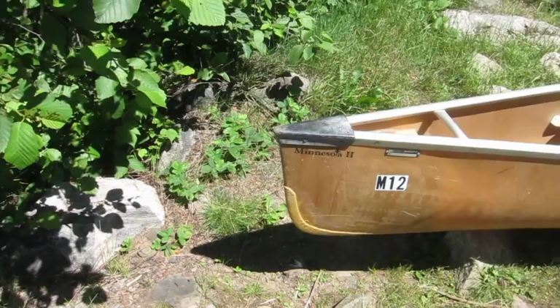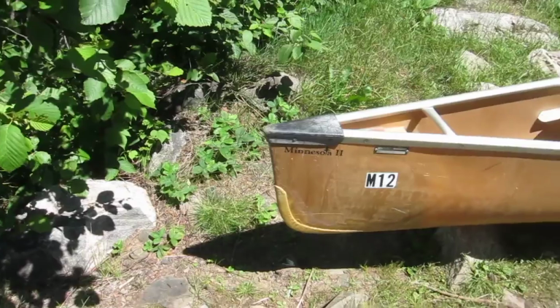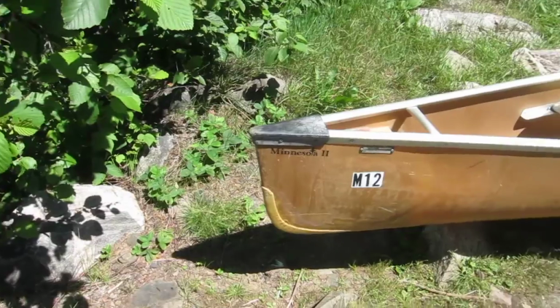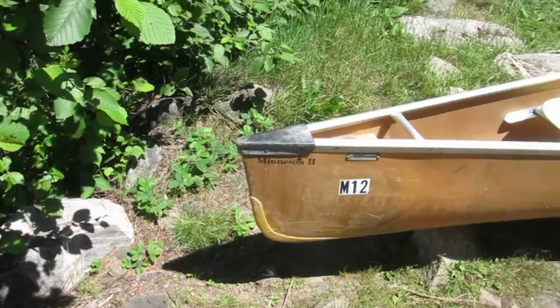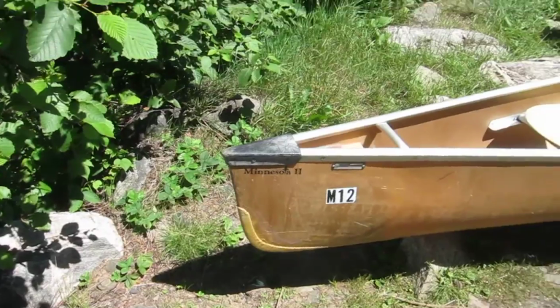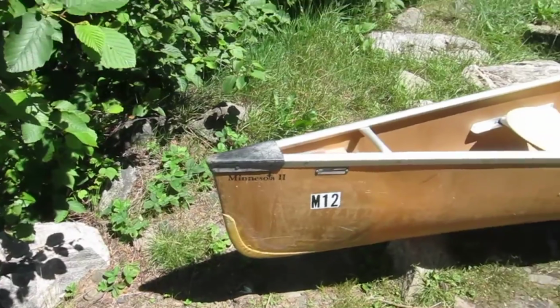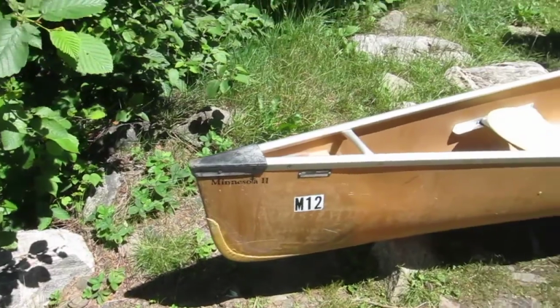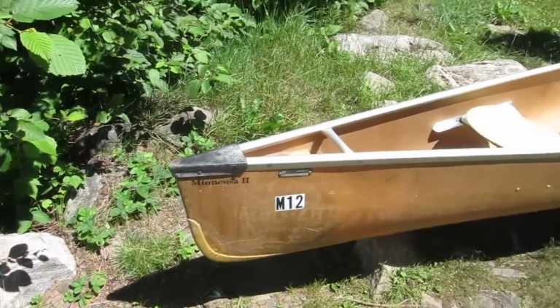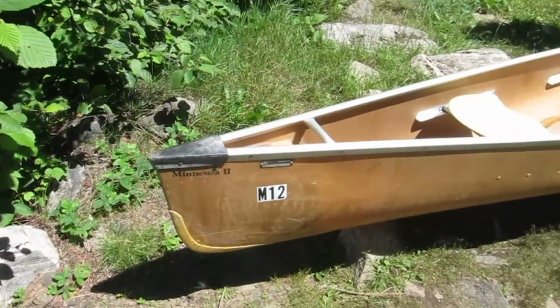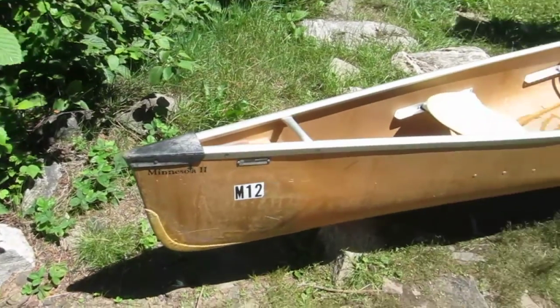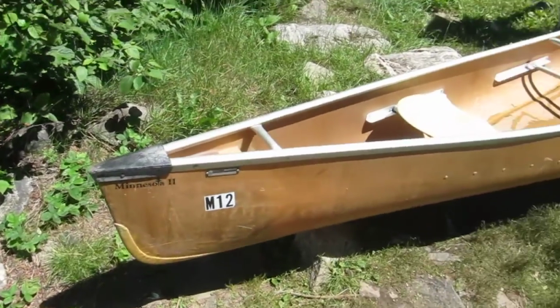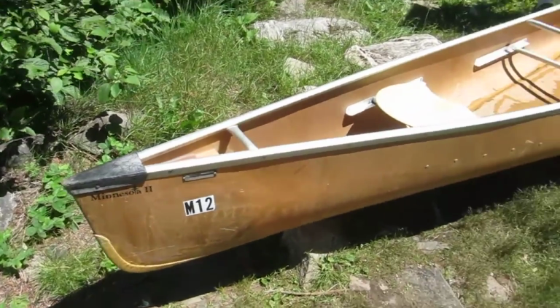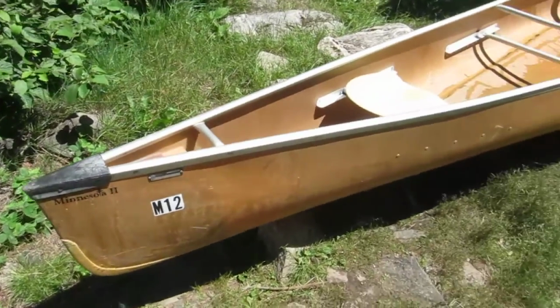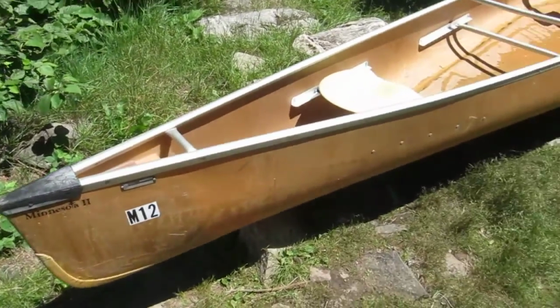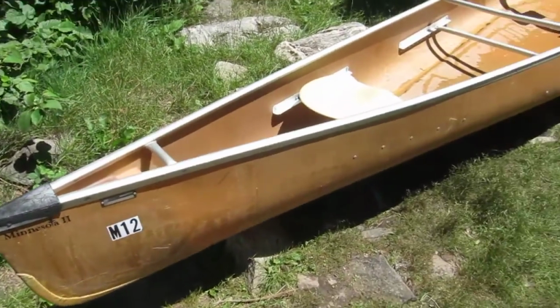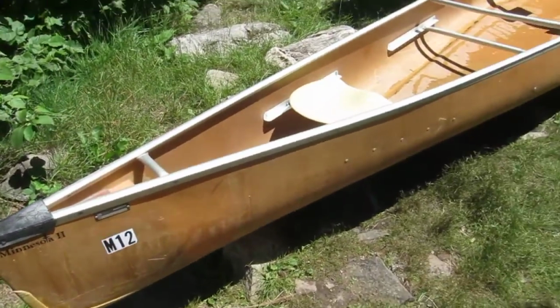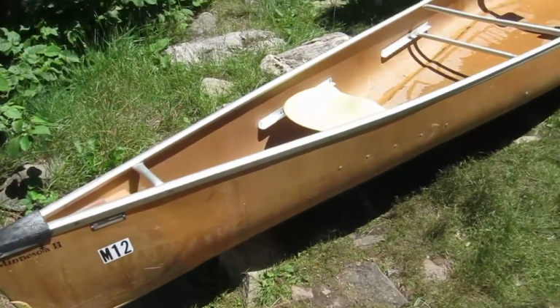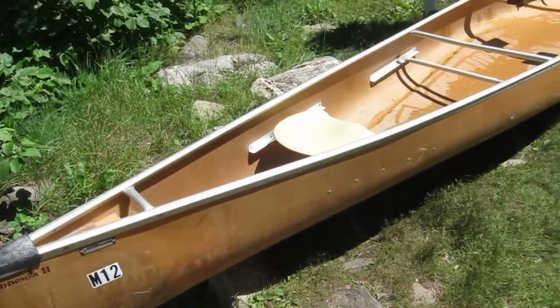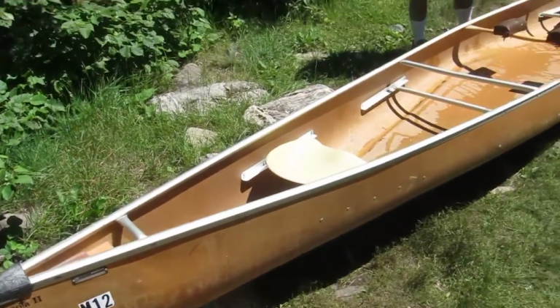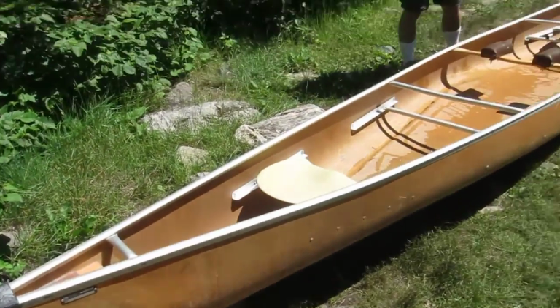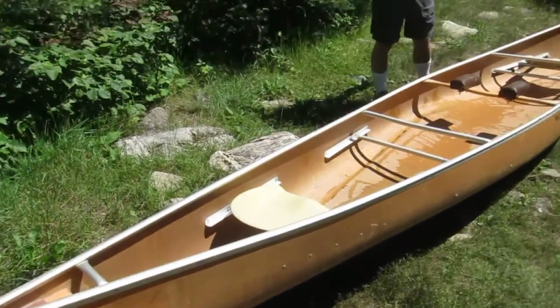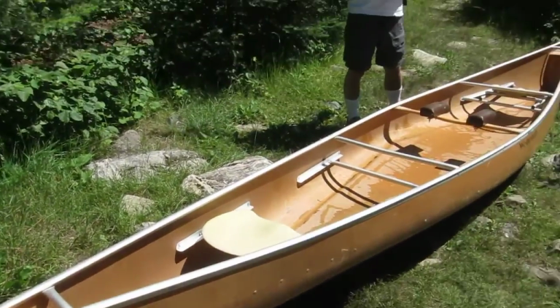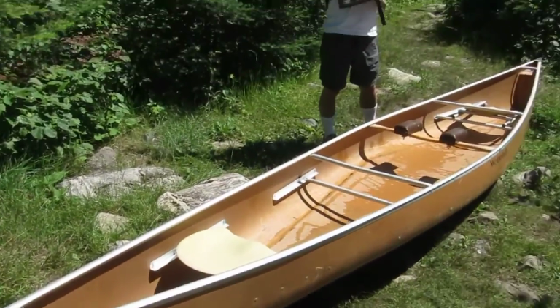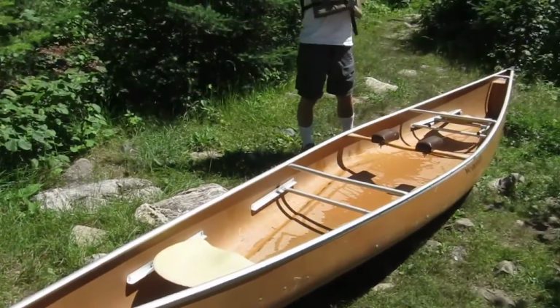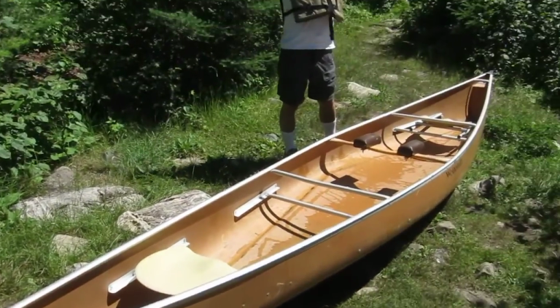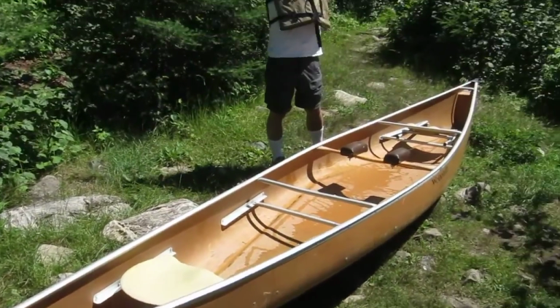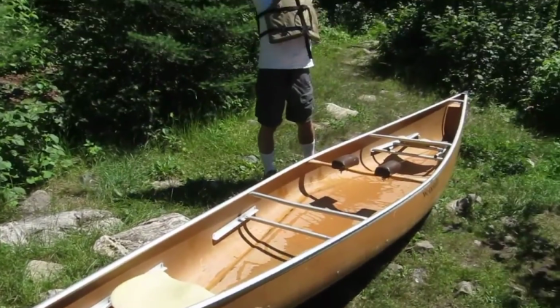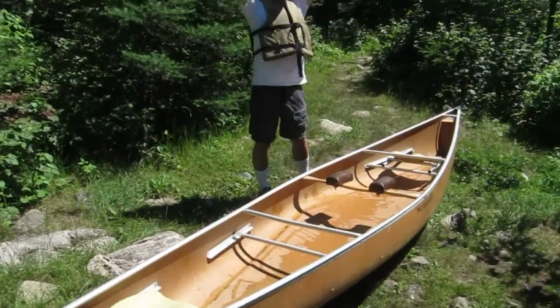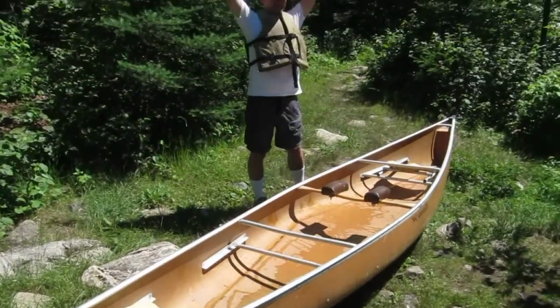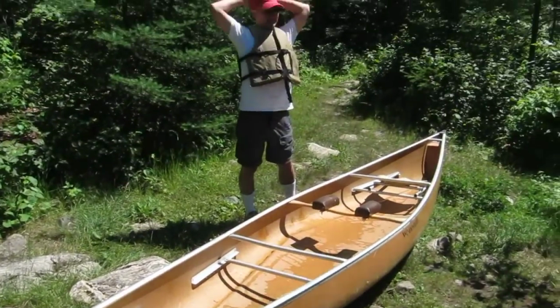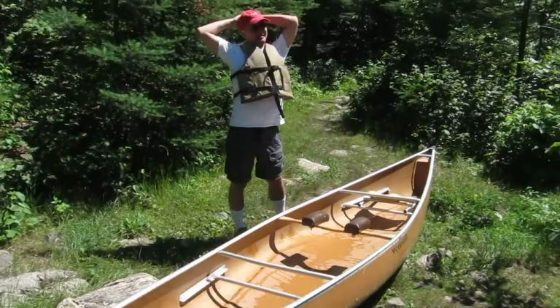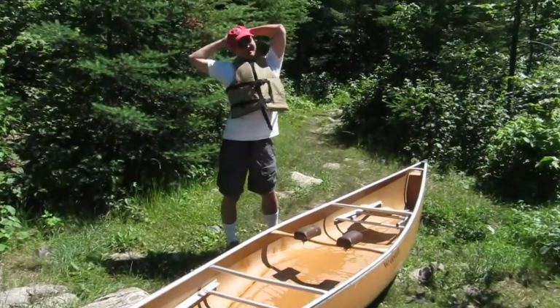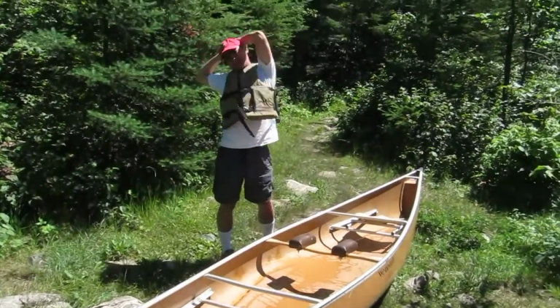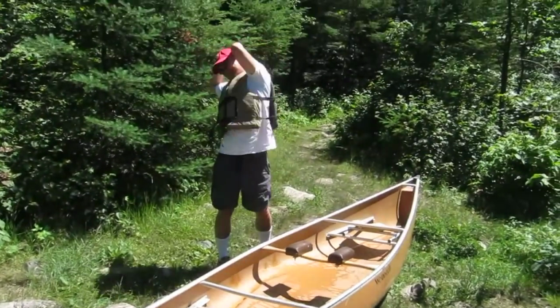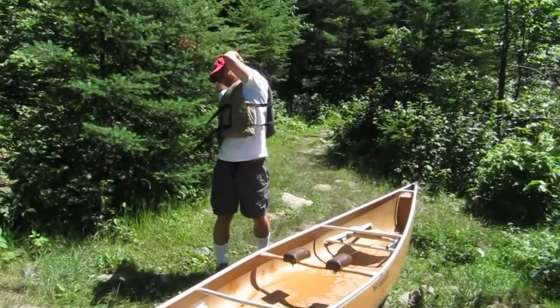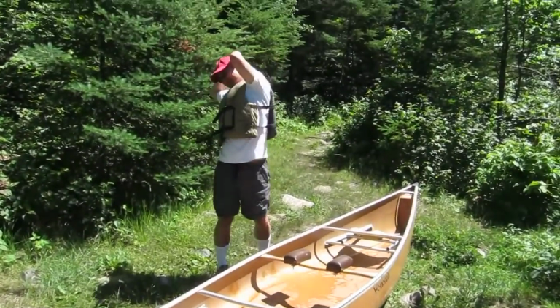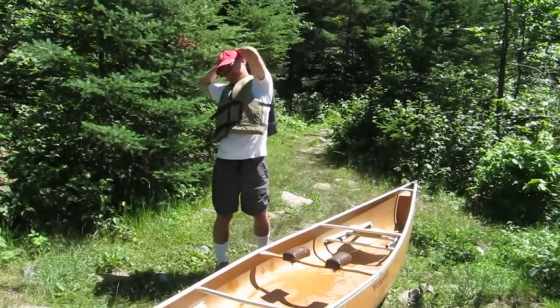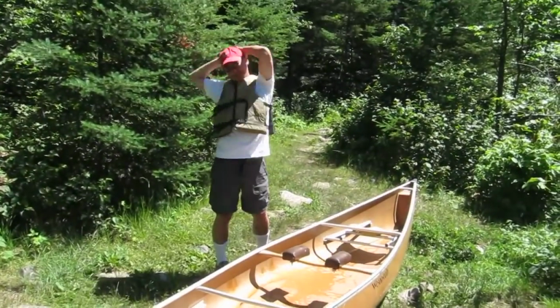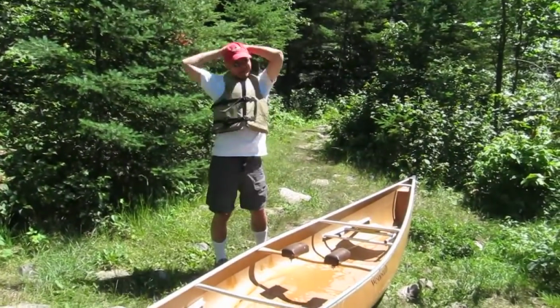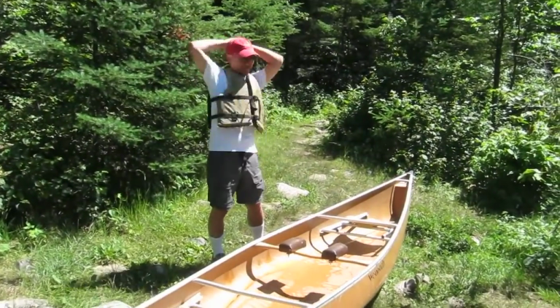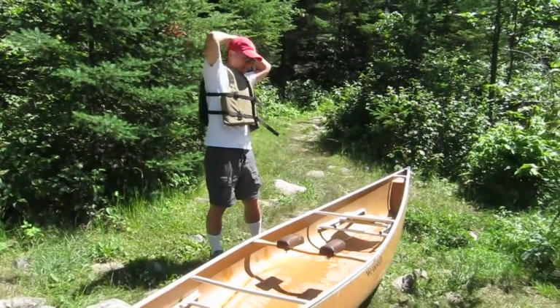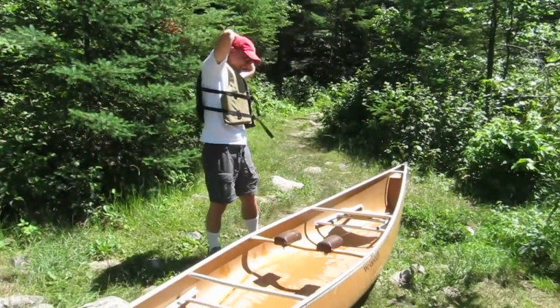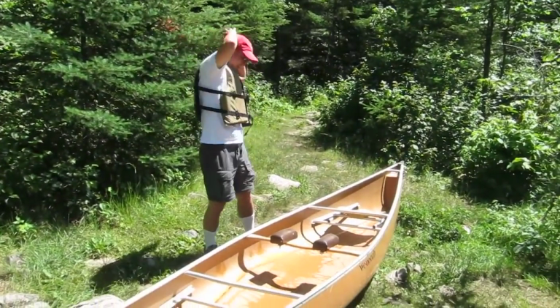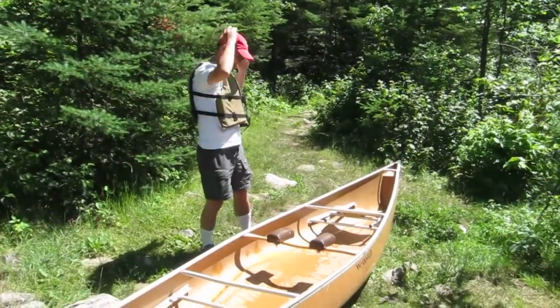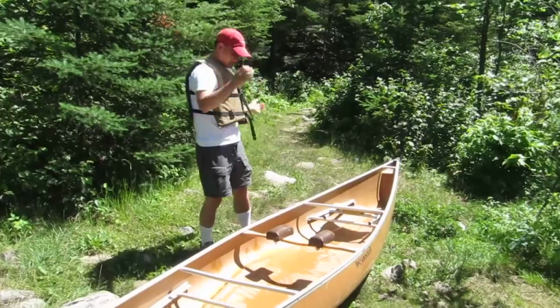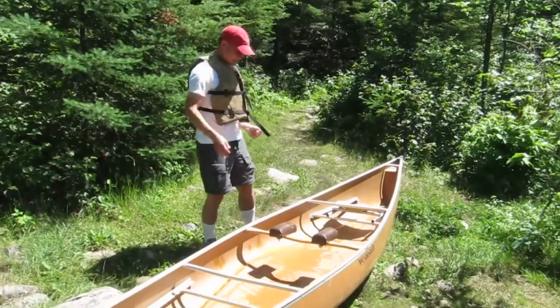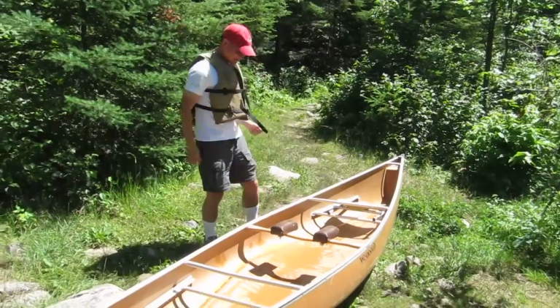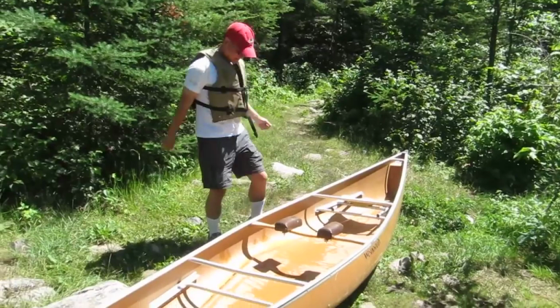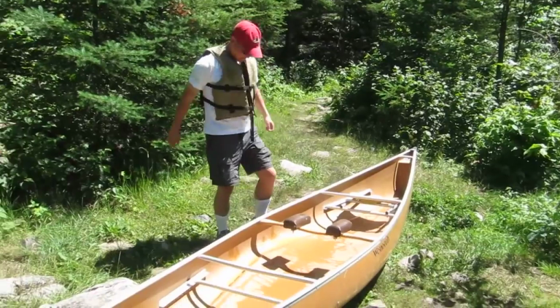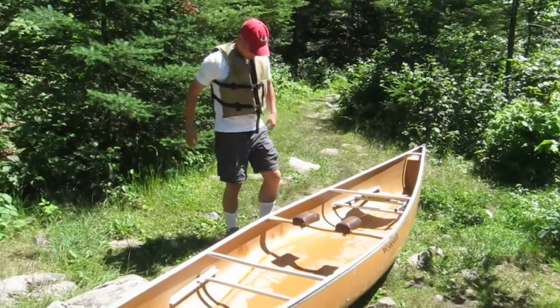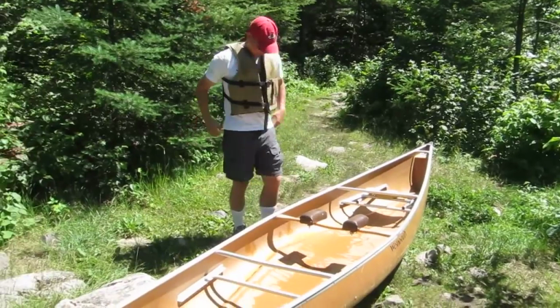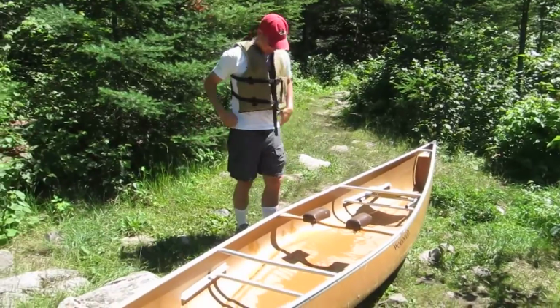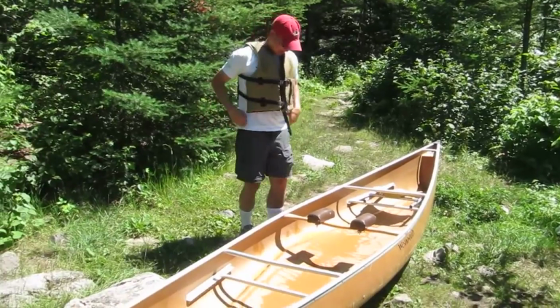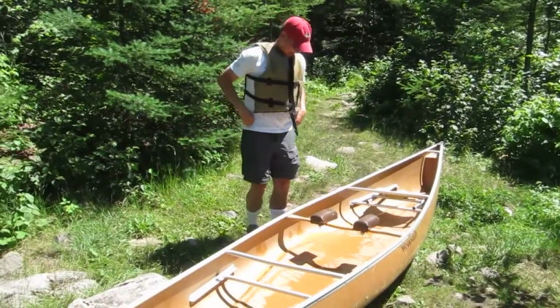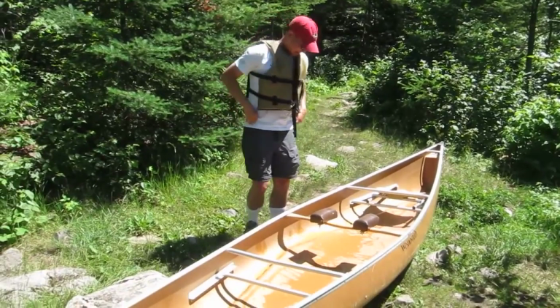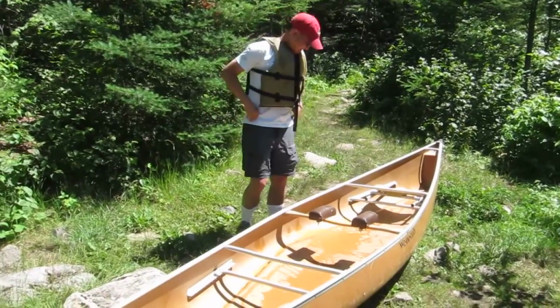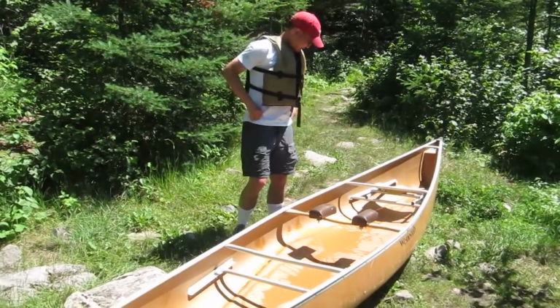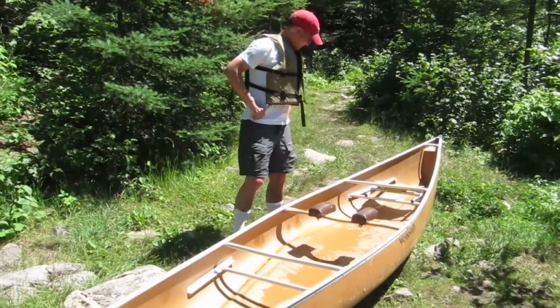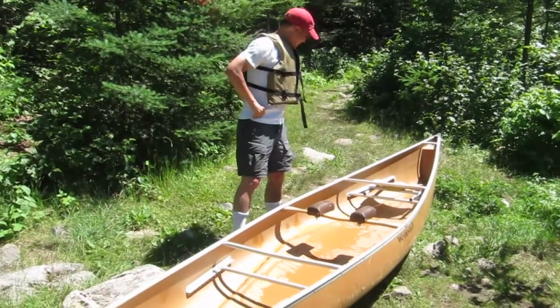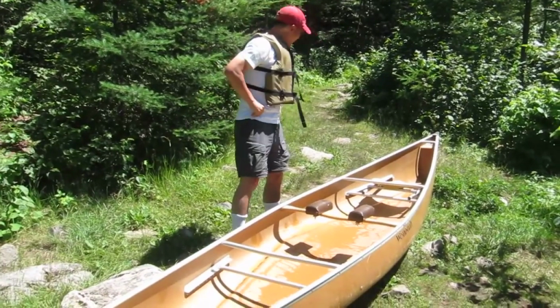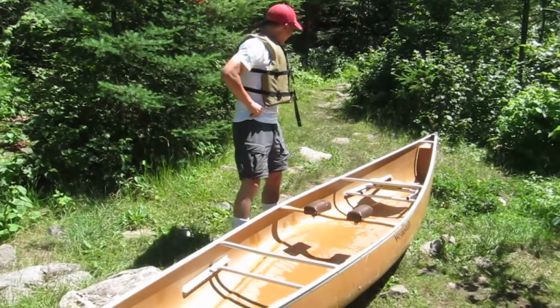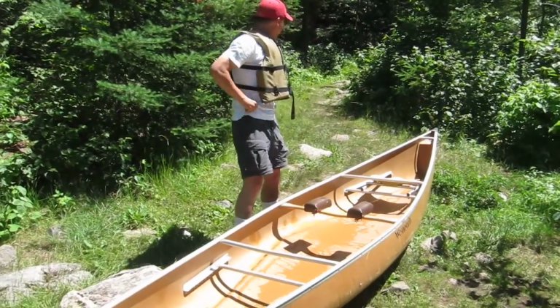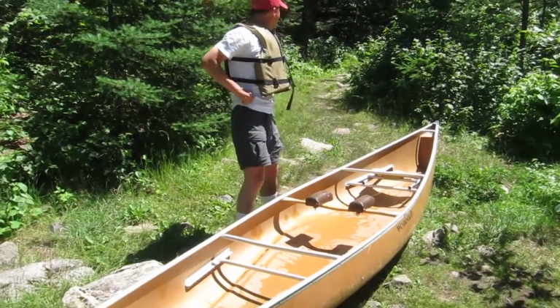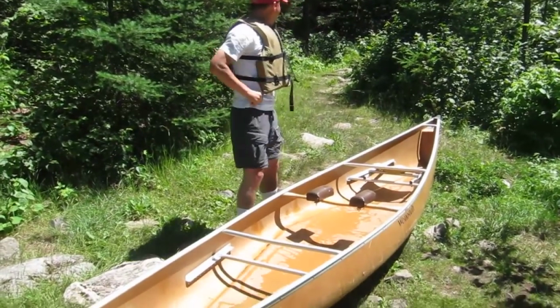This is Eugene's first attempt at a portage, and you can see he's doing some stretching here.